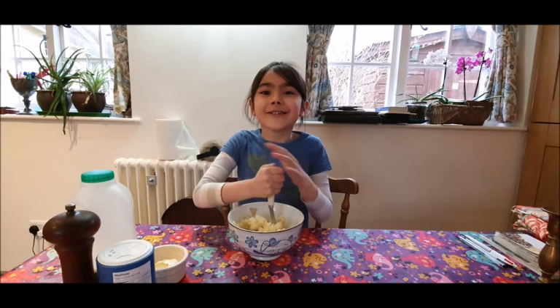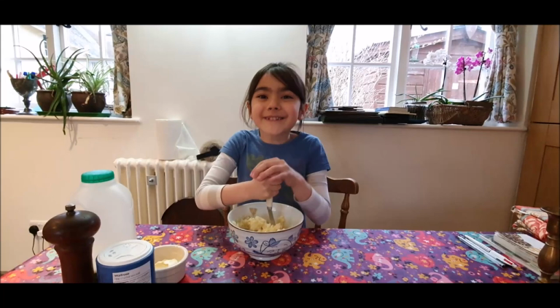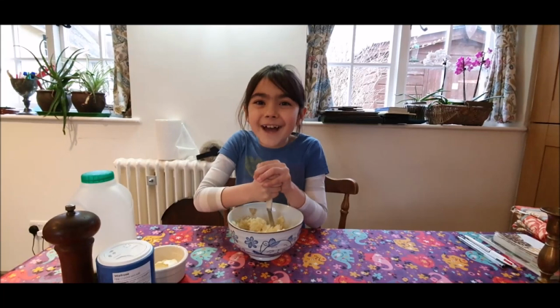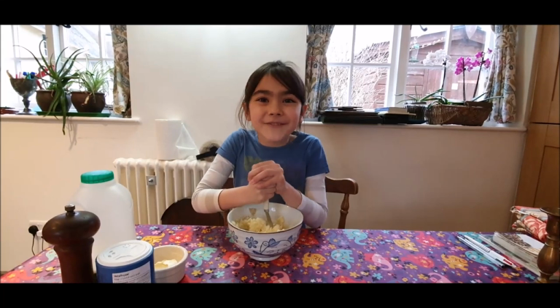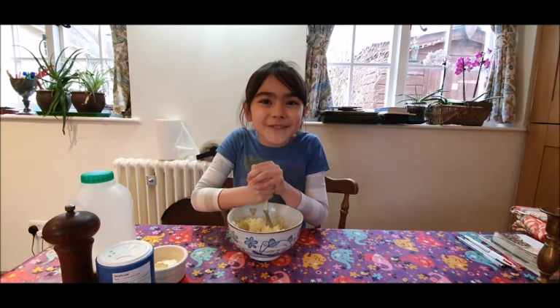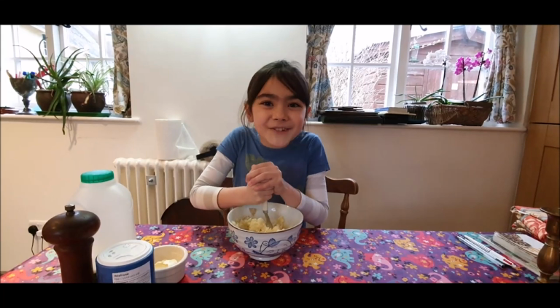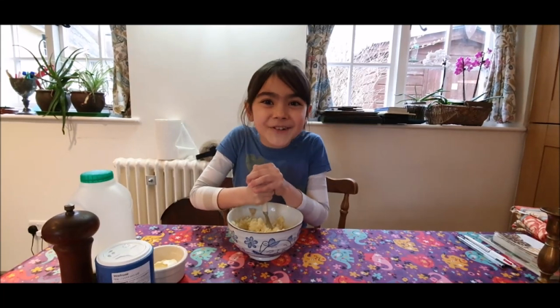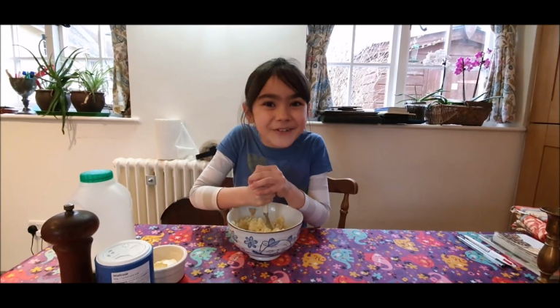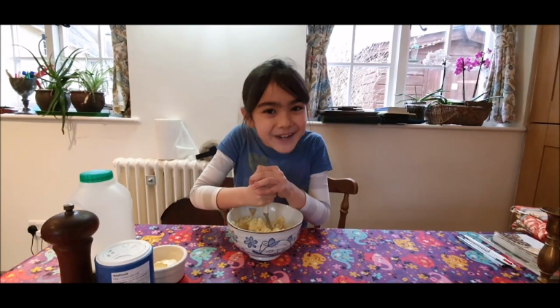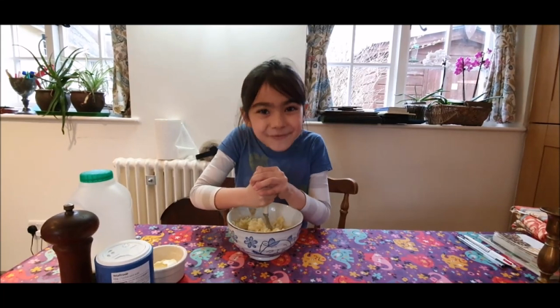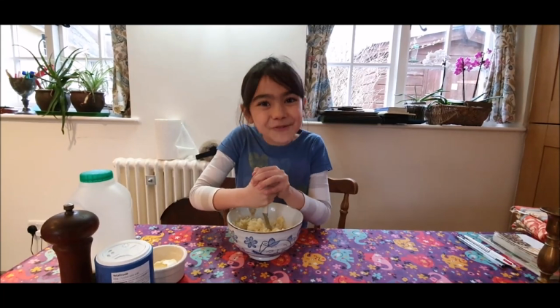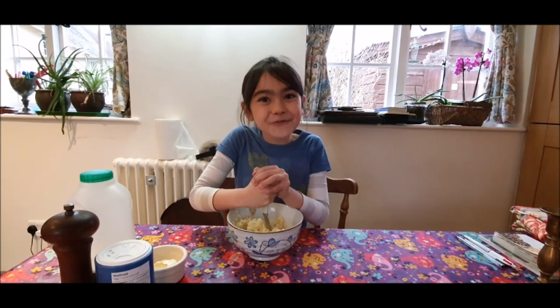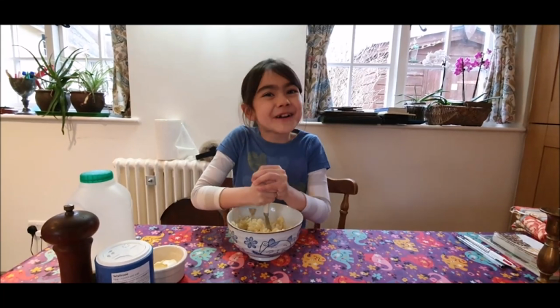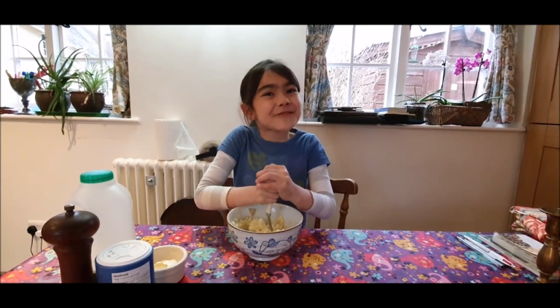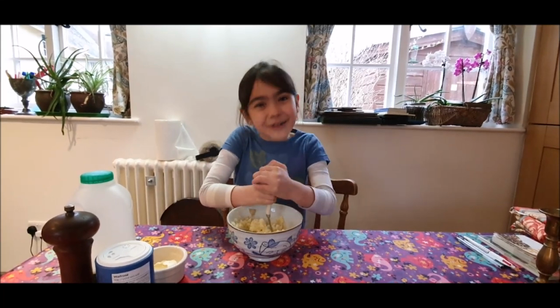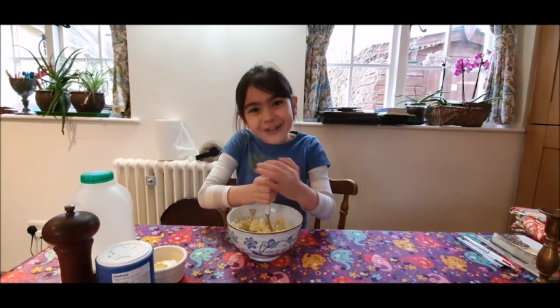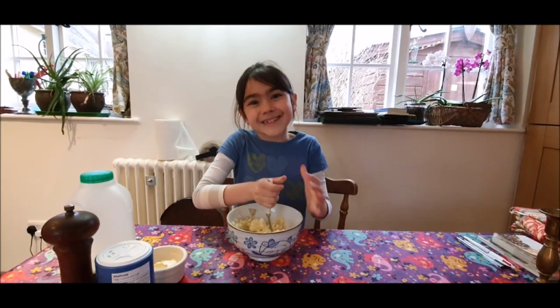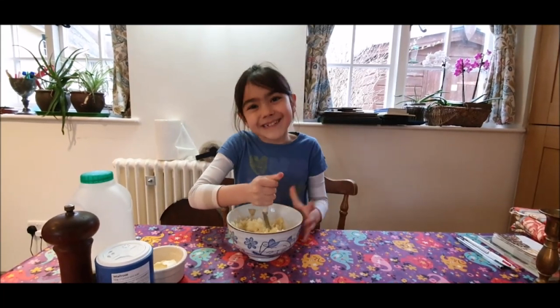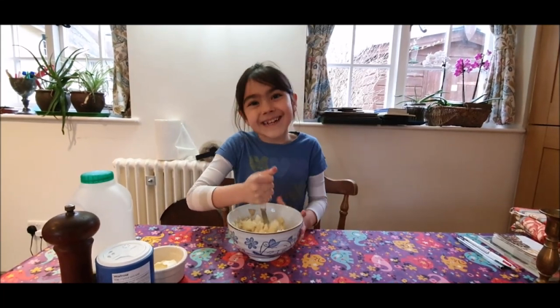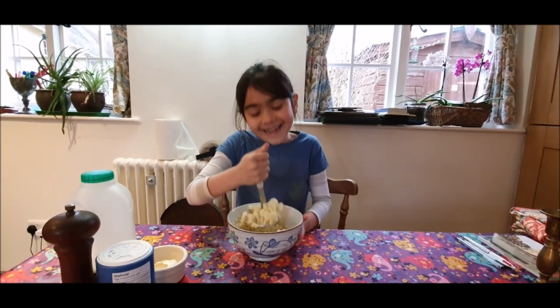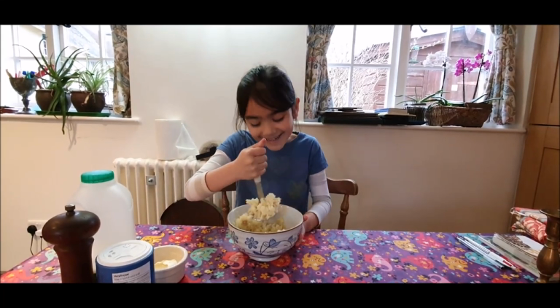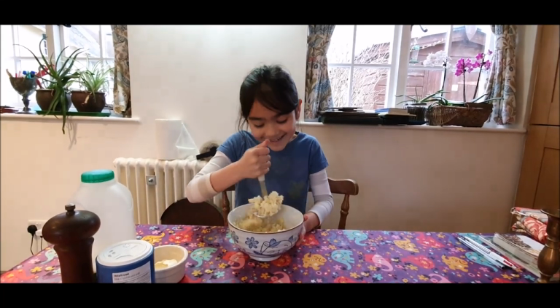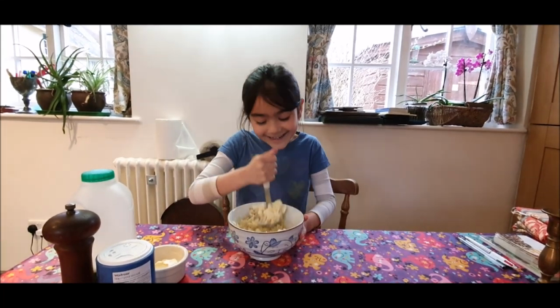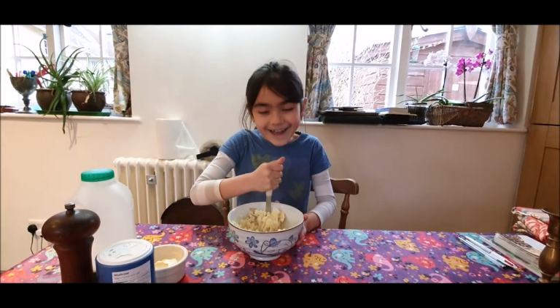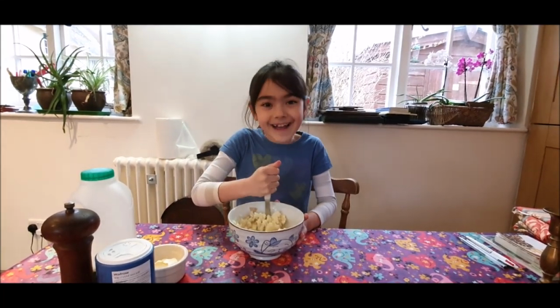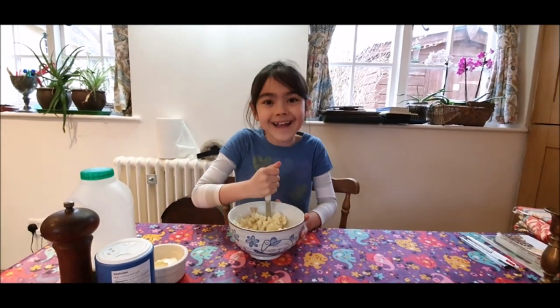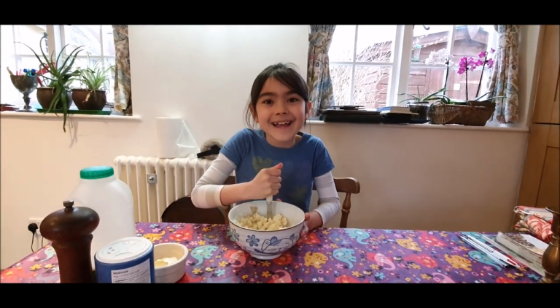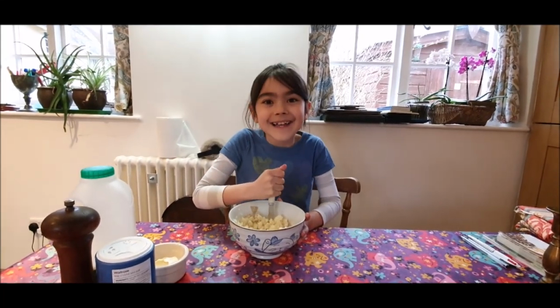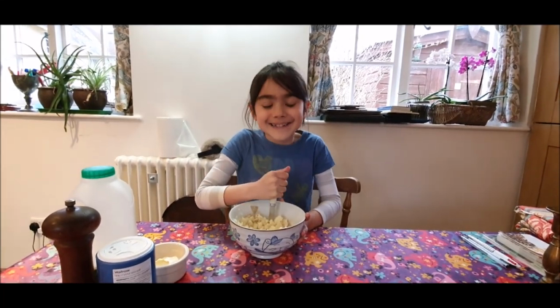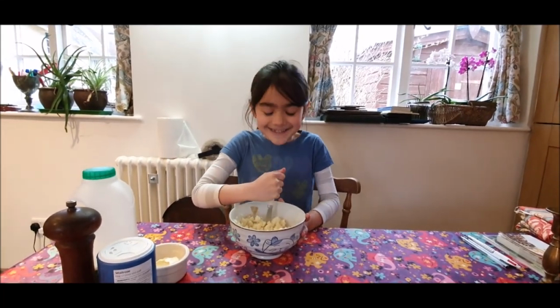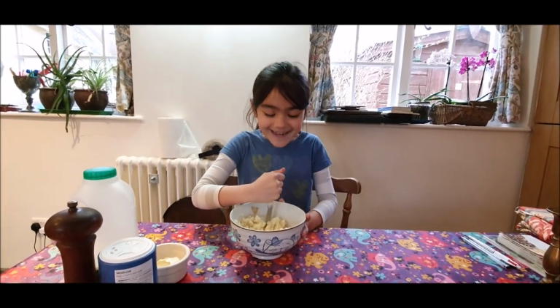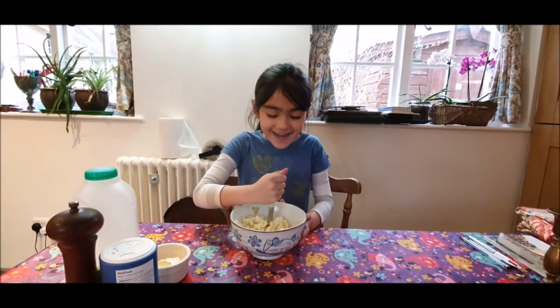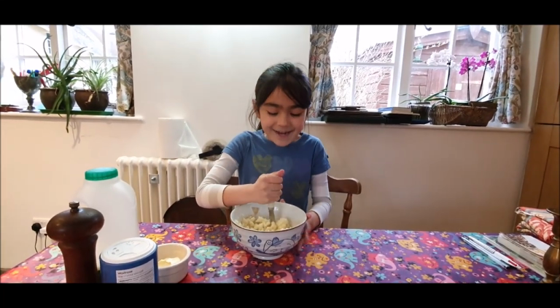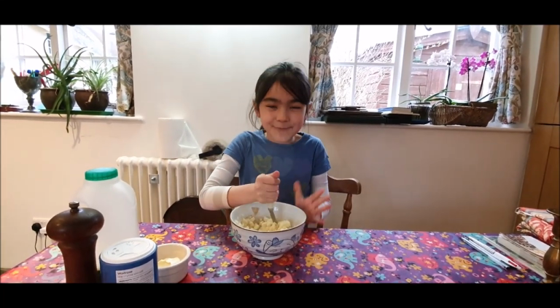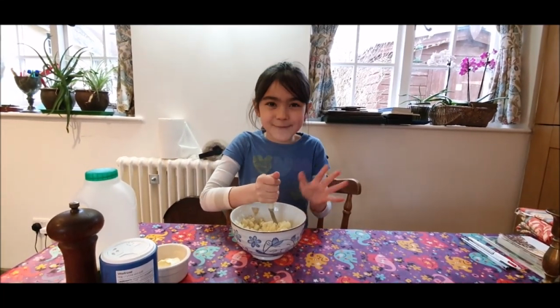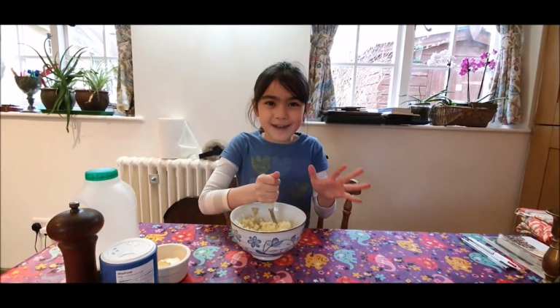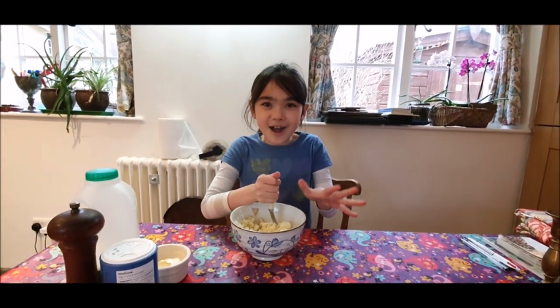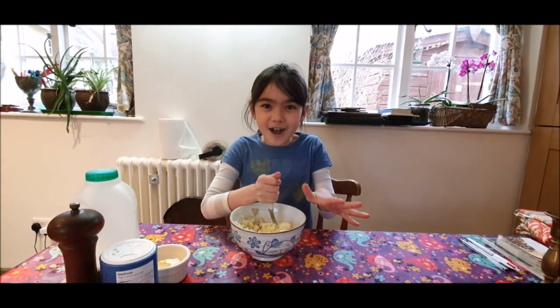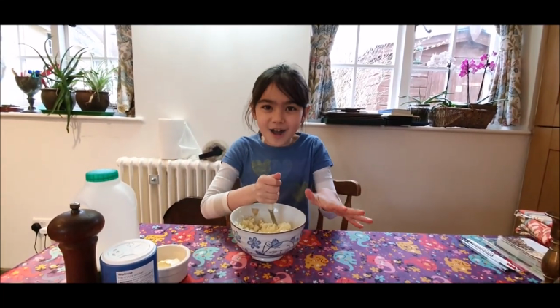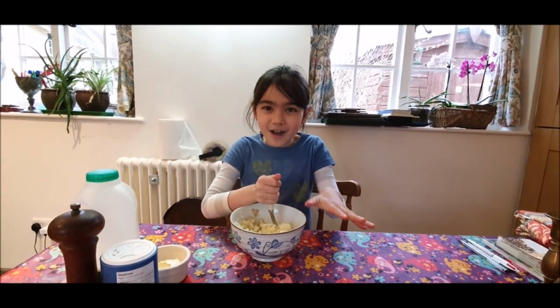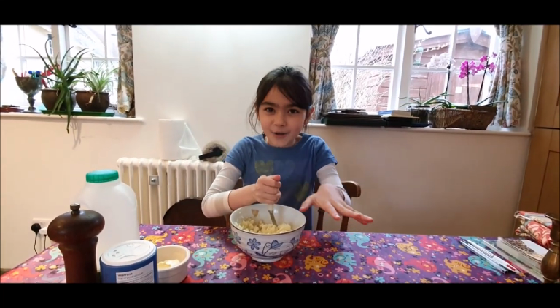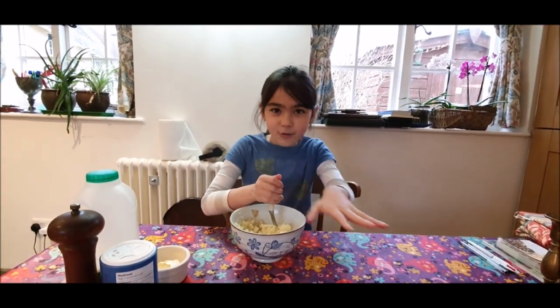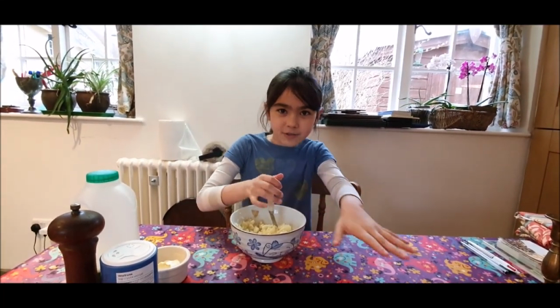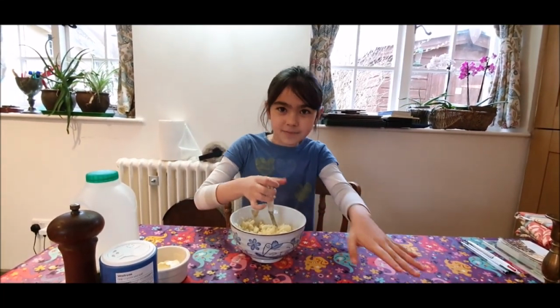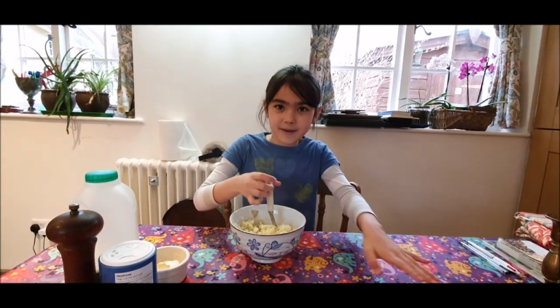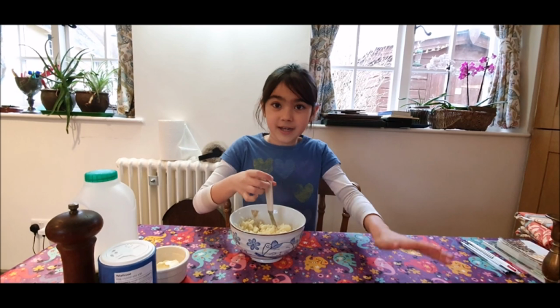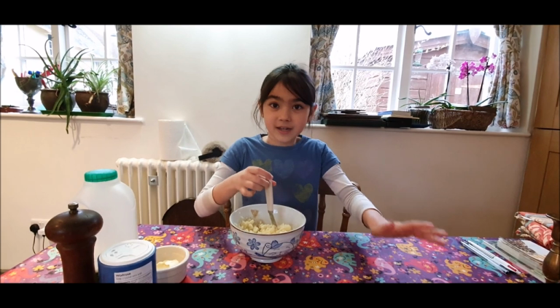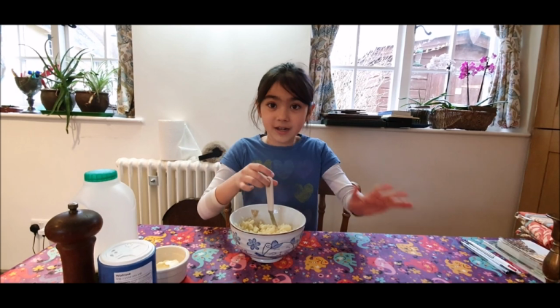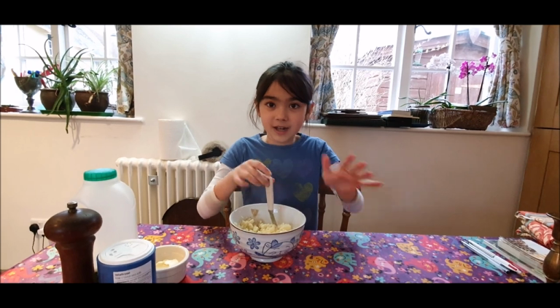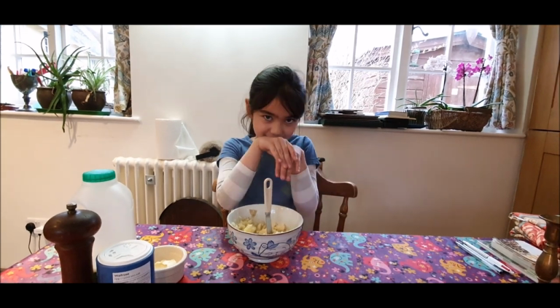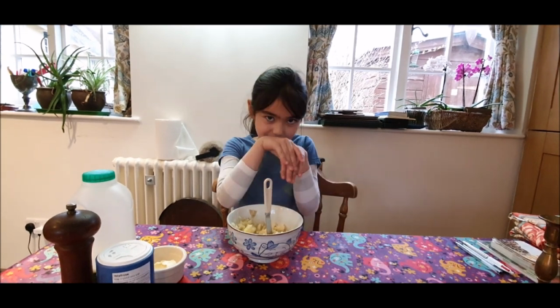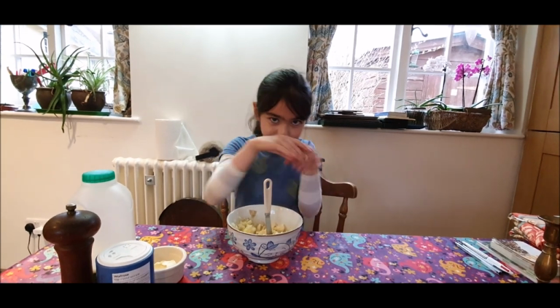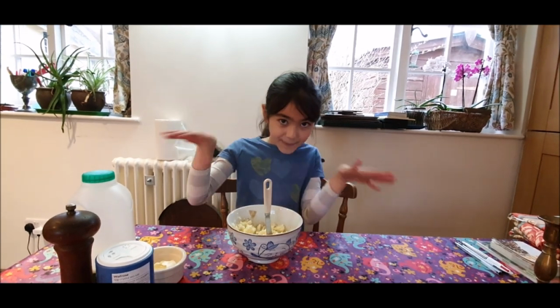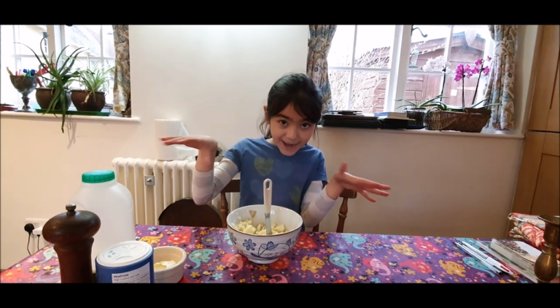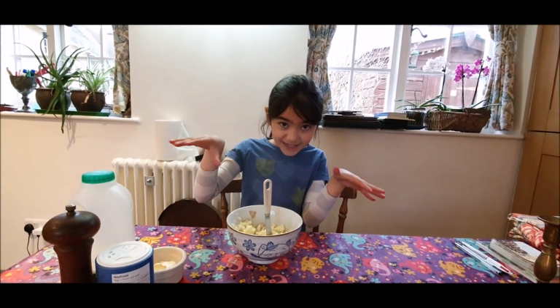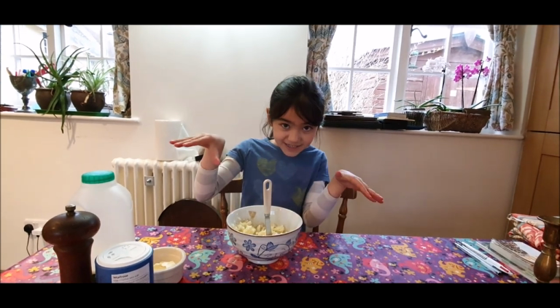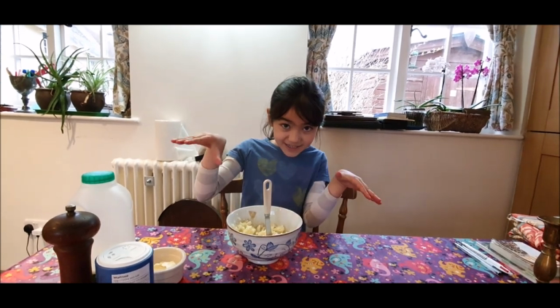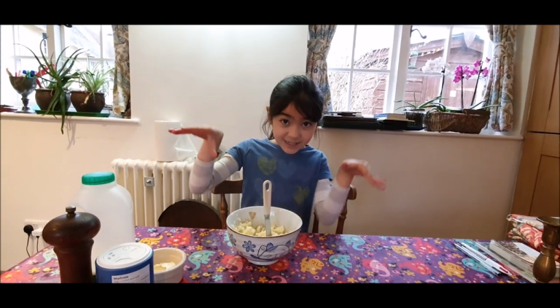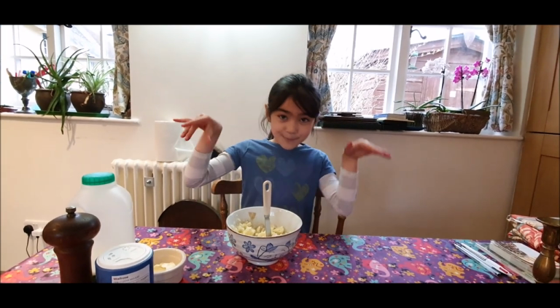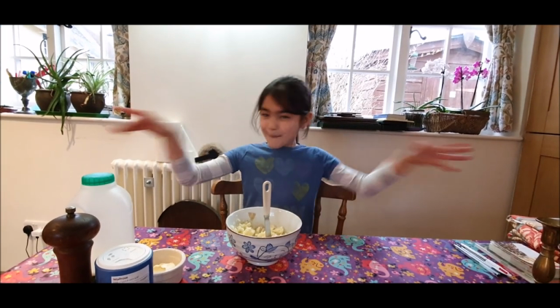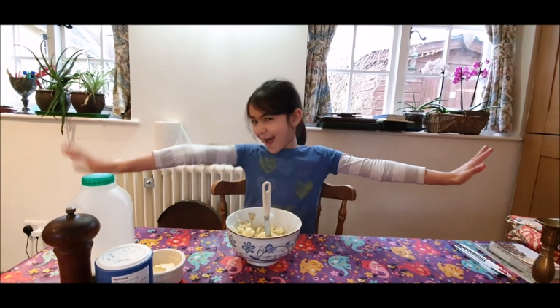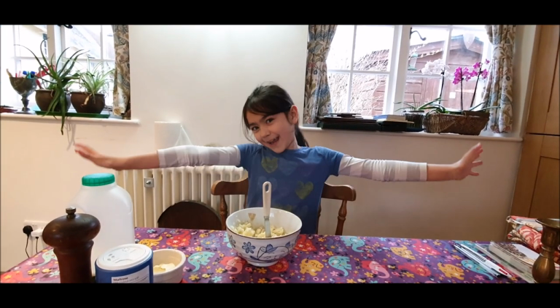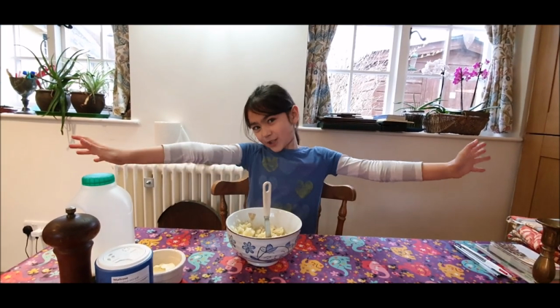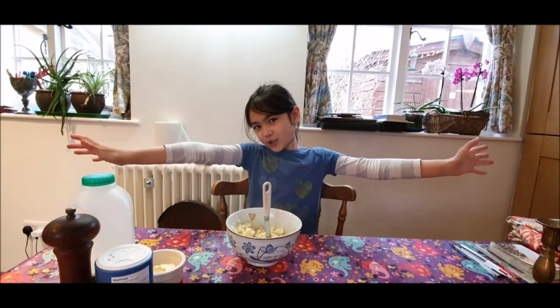Good afternoon, everyone watching here. Today we are going to make bangers and mash.